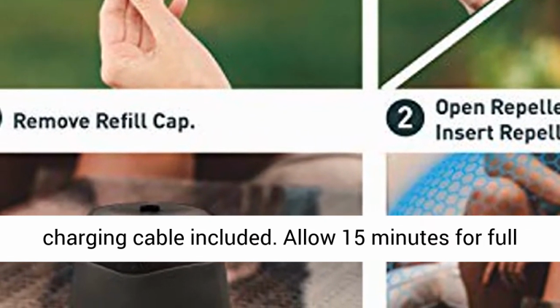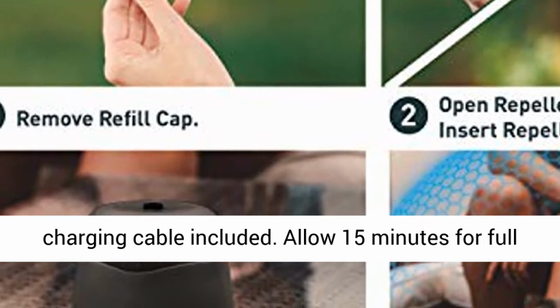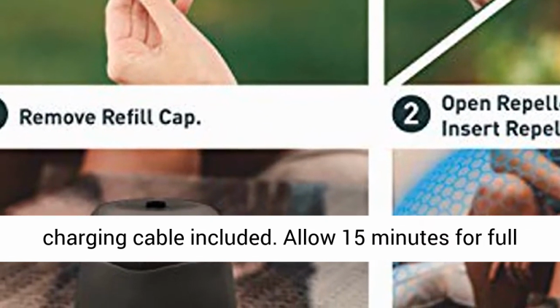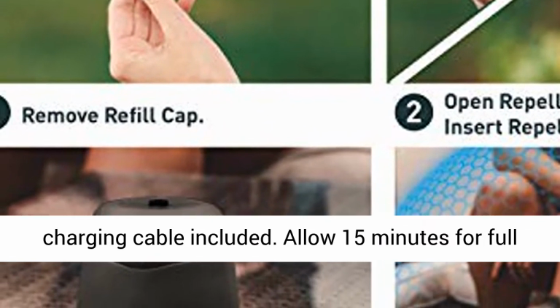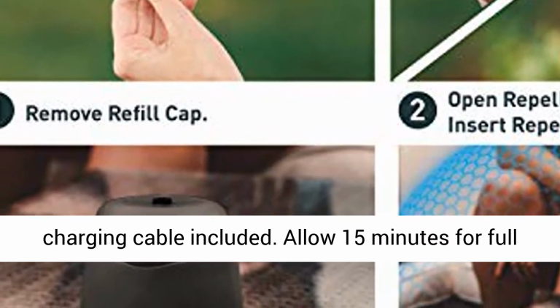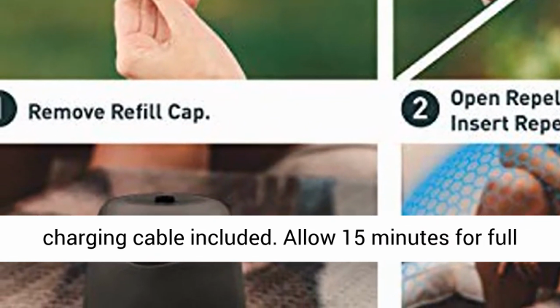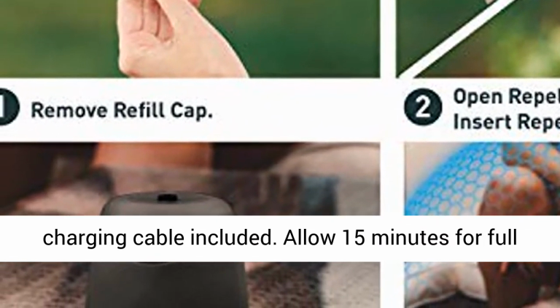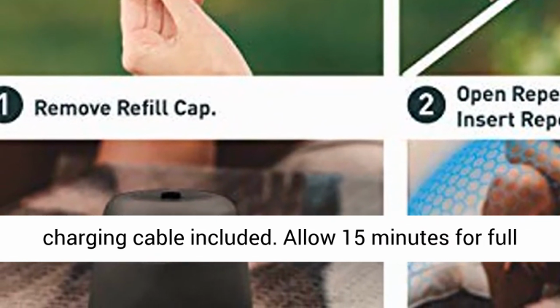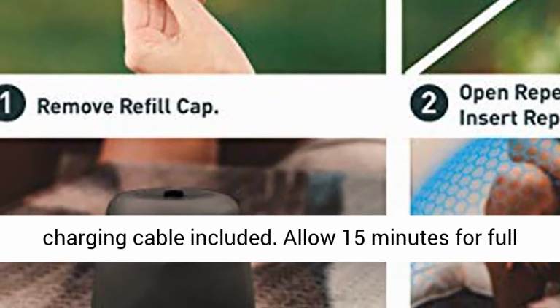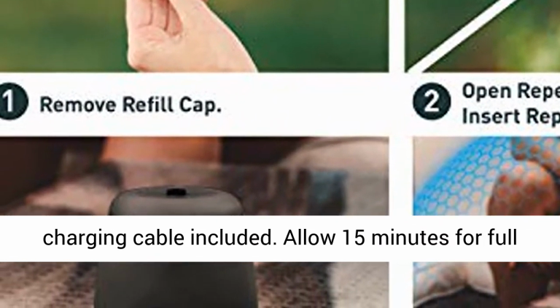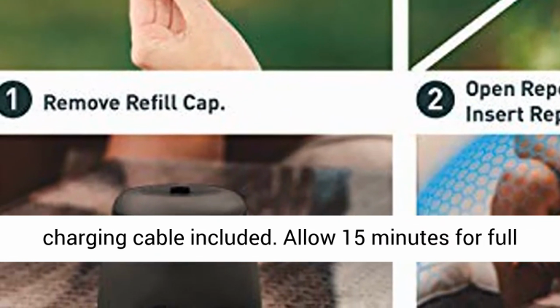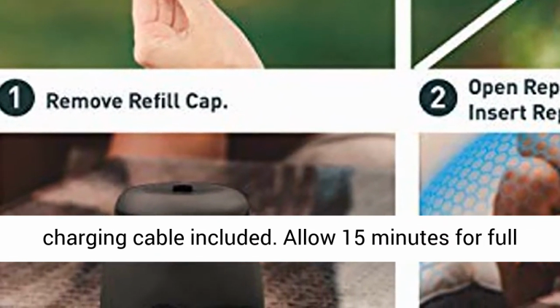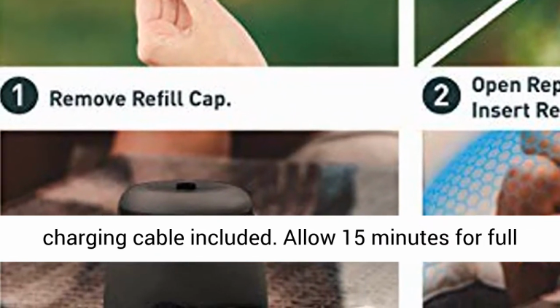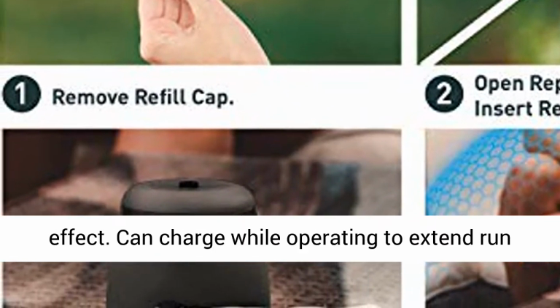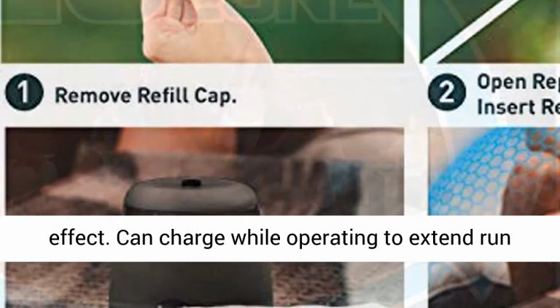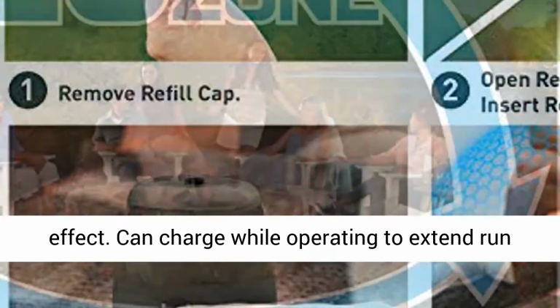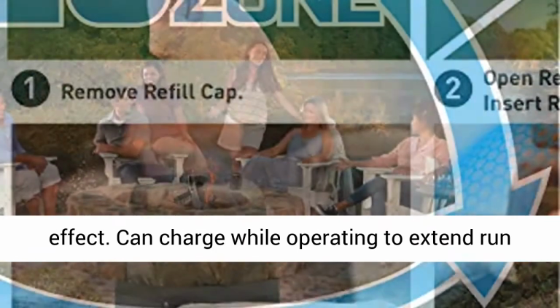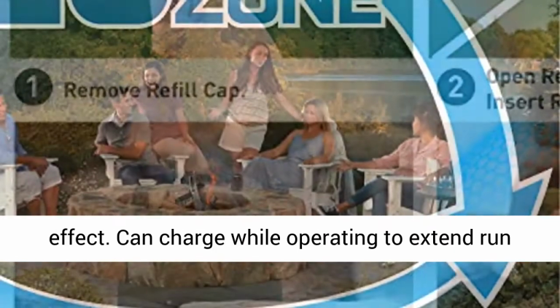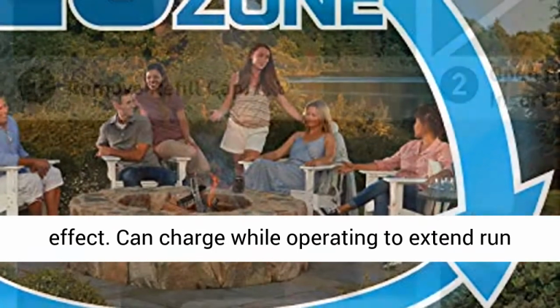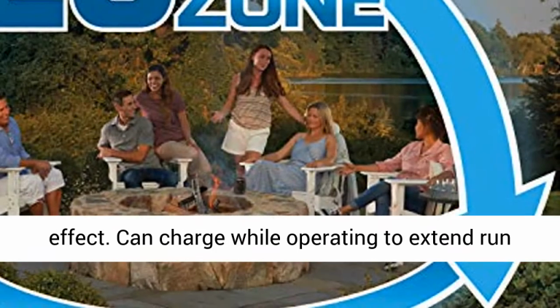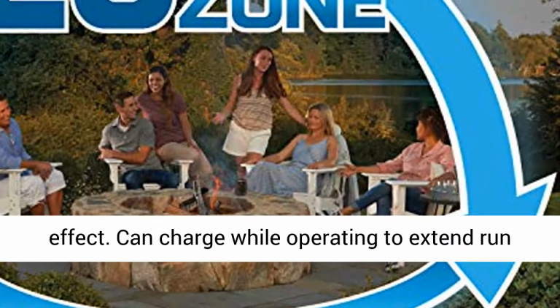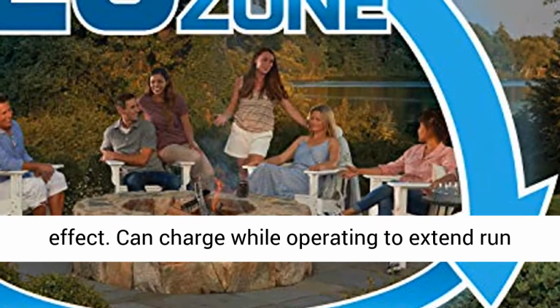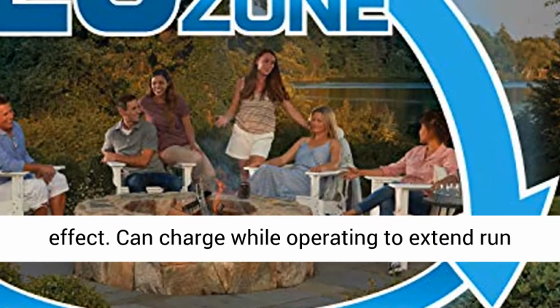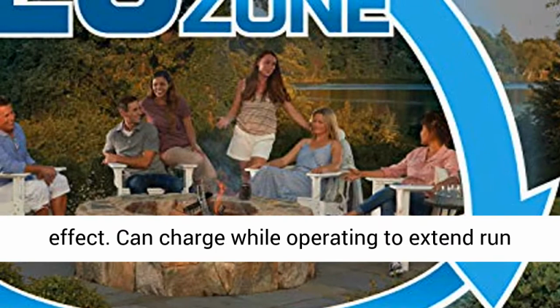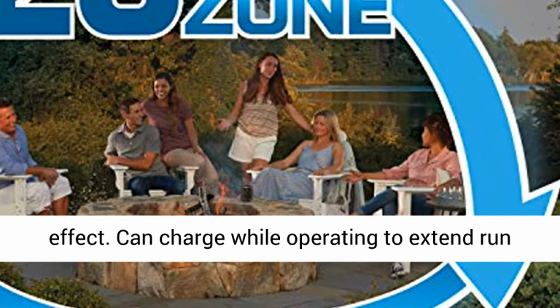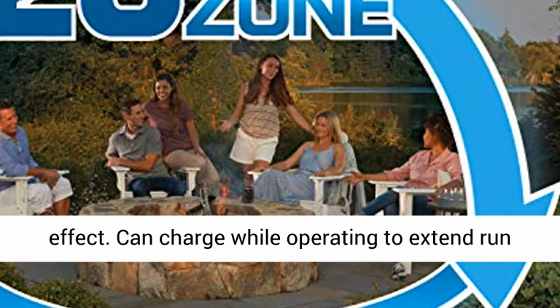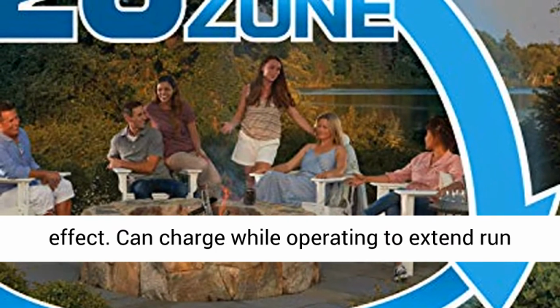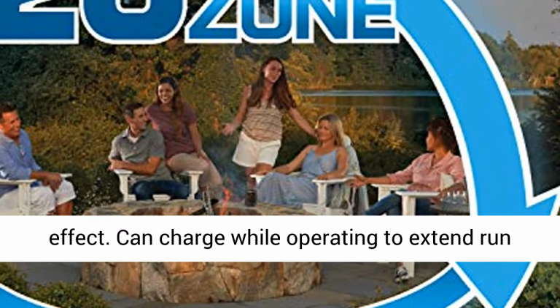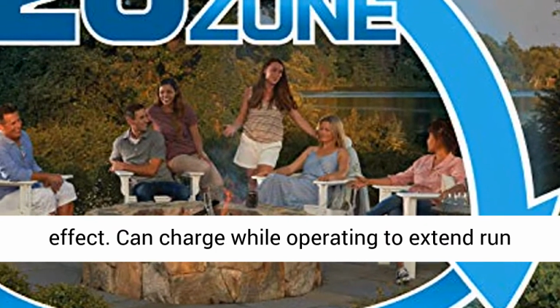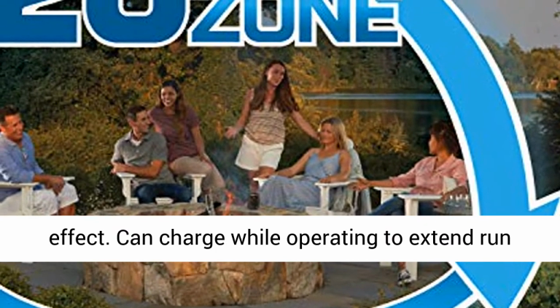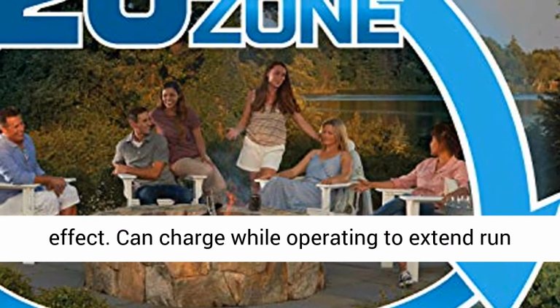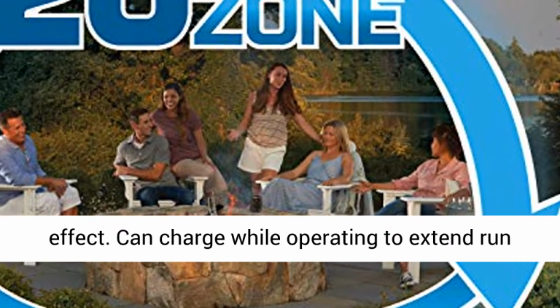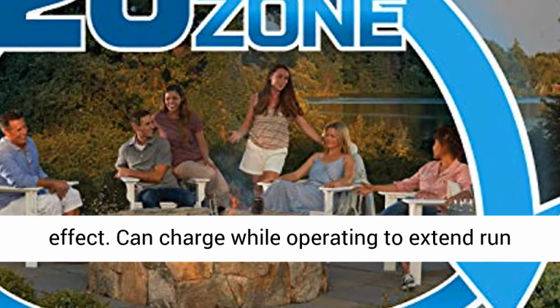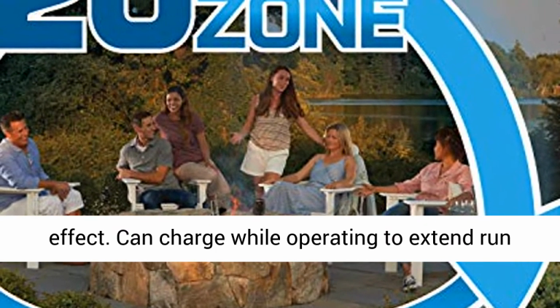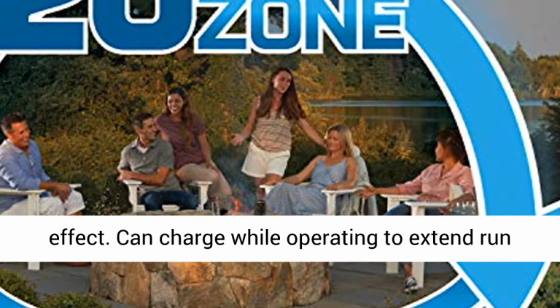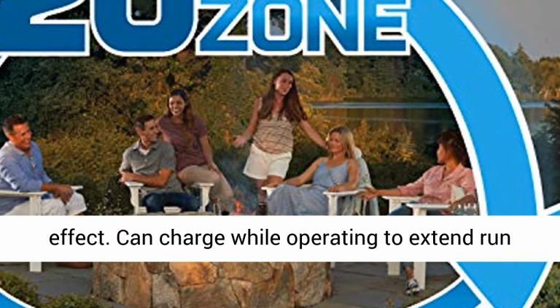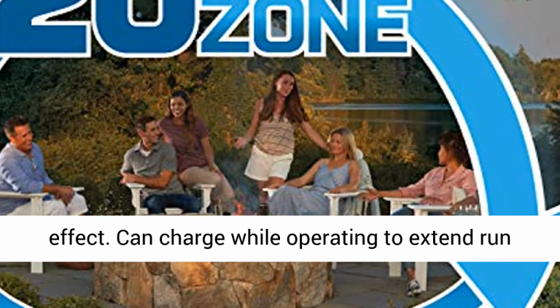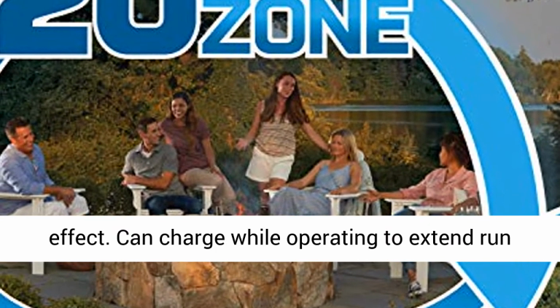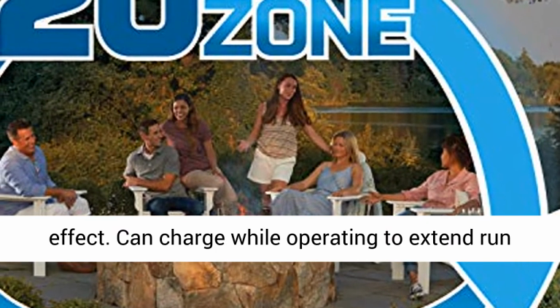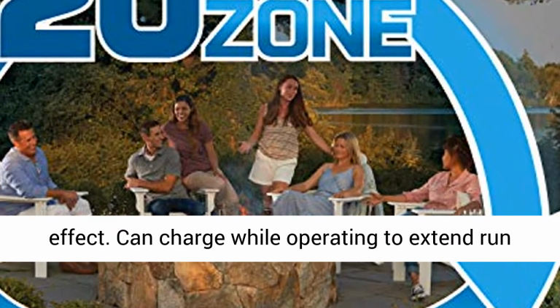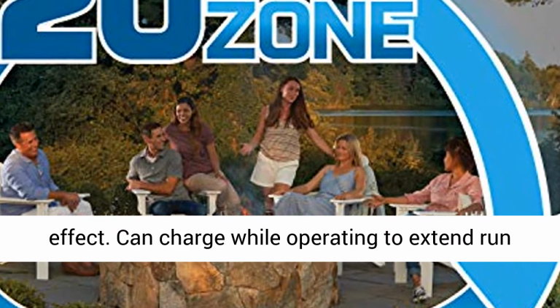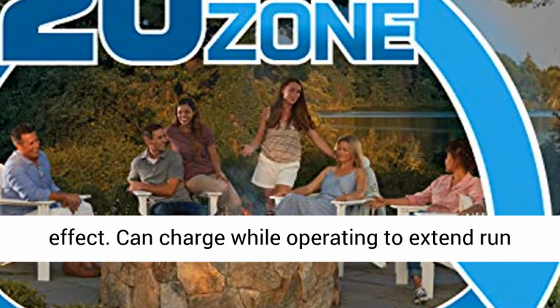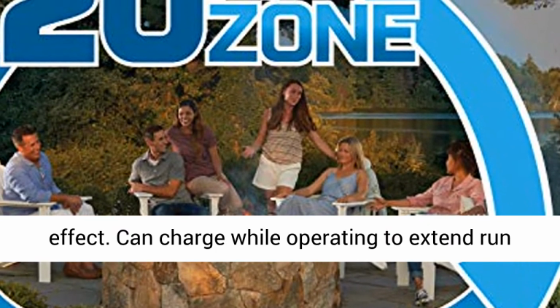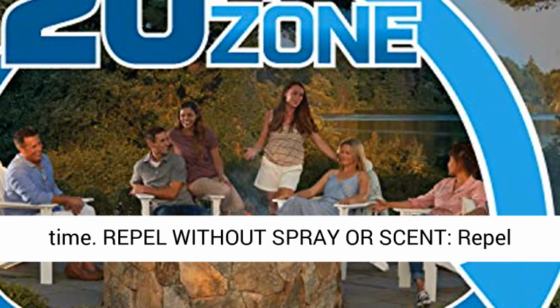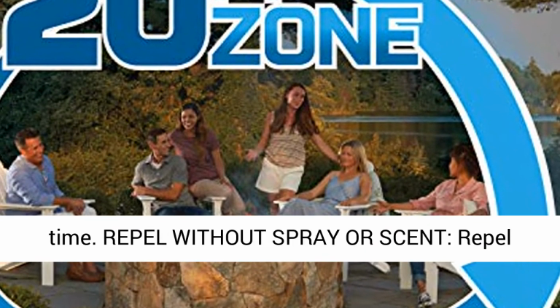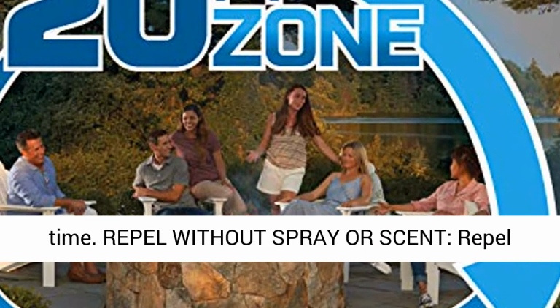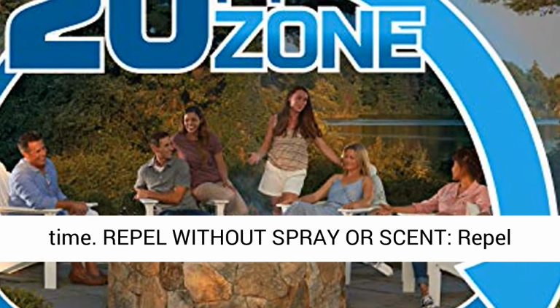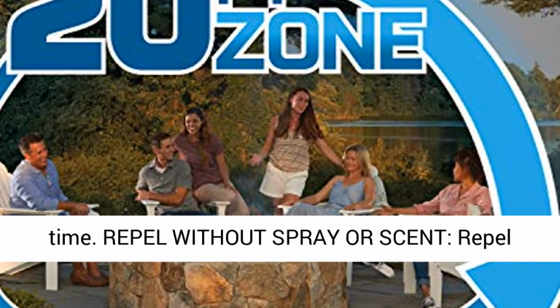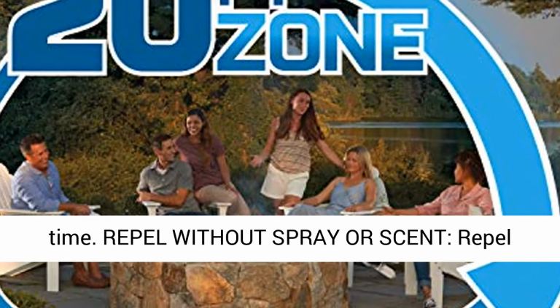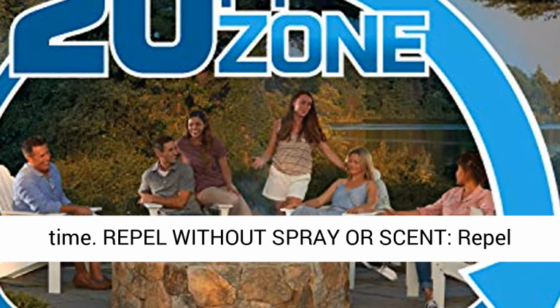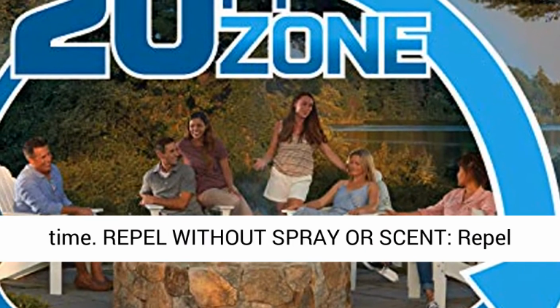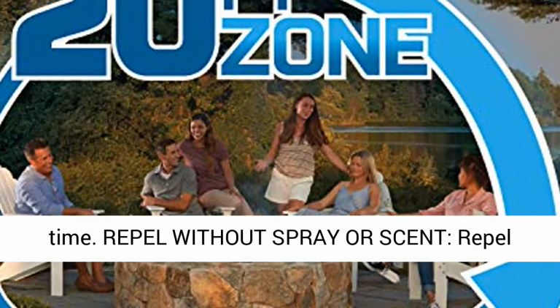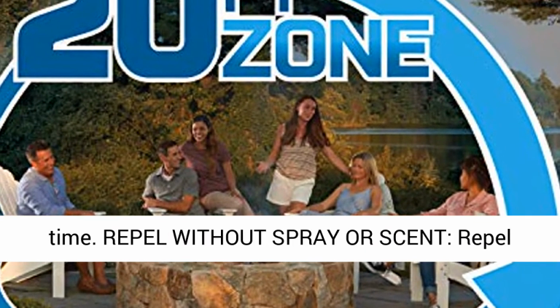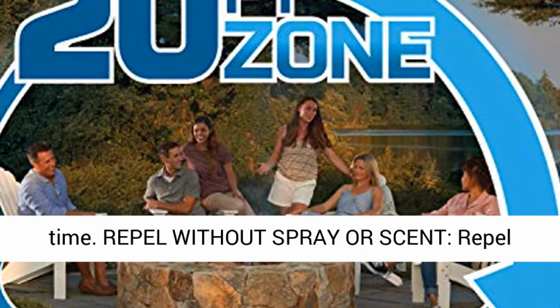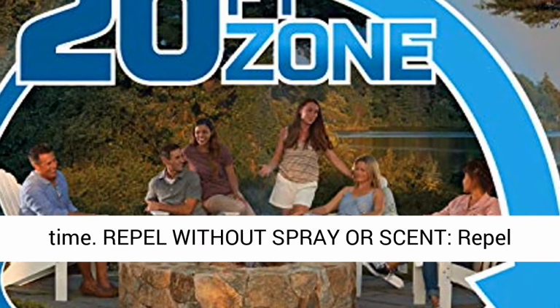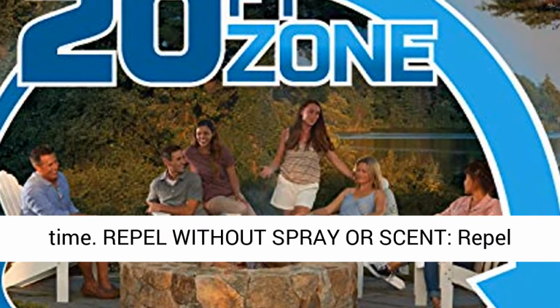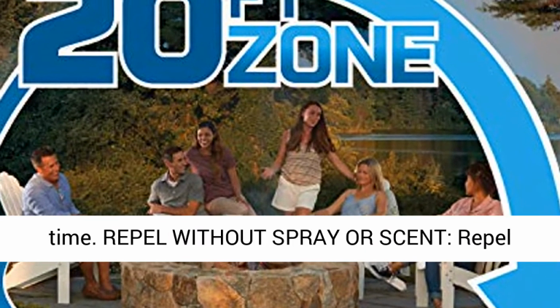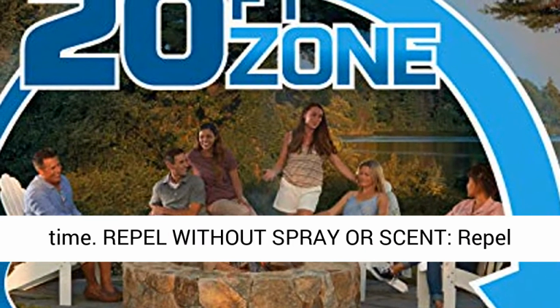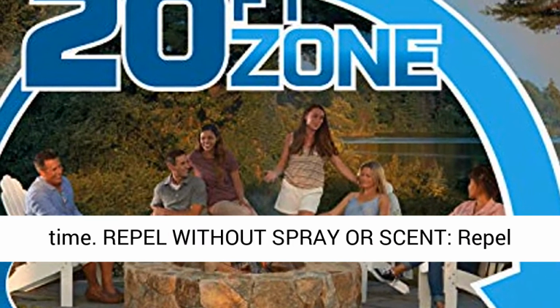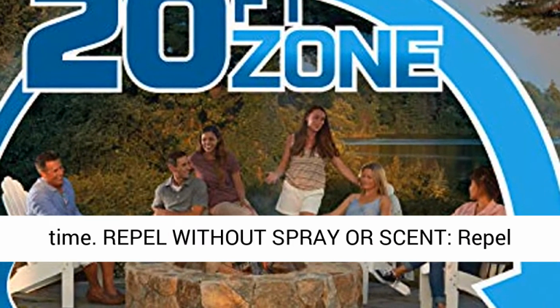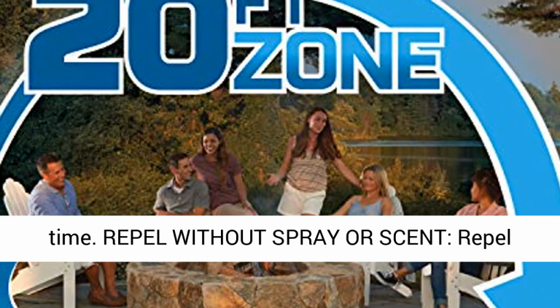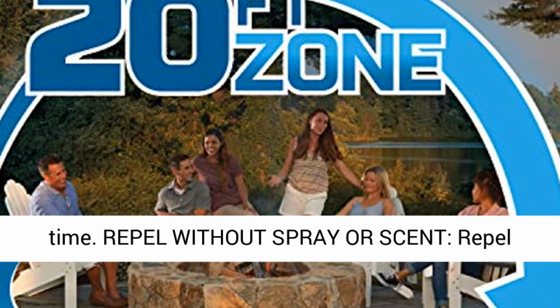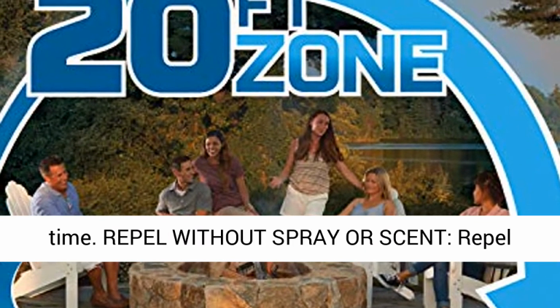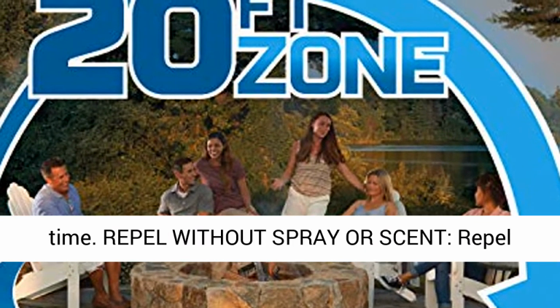Allow 15 minutes for full effect. Can charge while operating to extend run time.